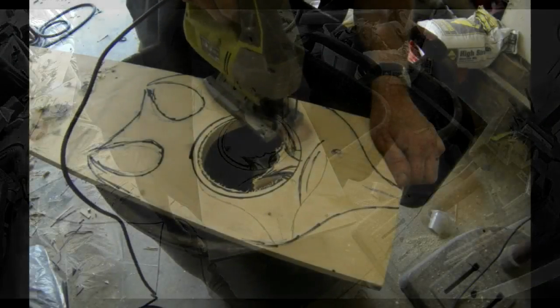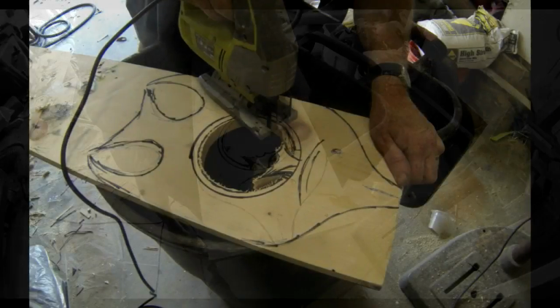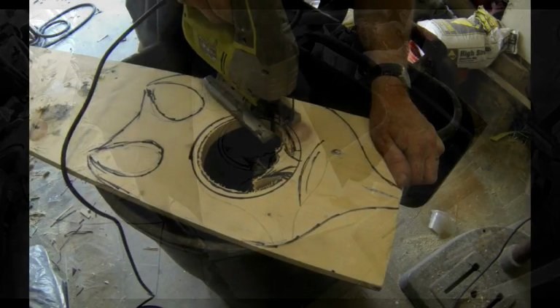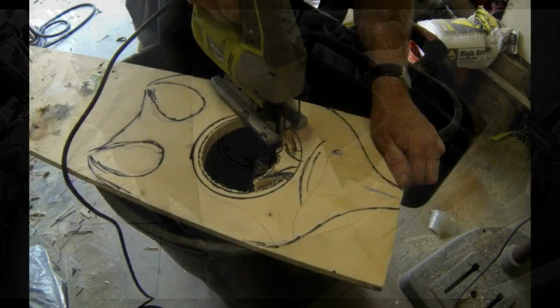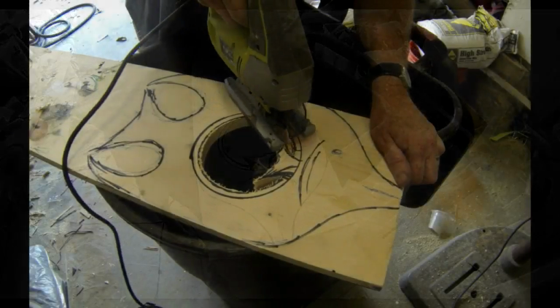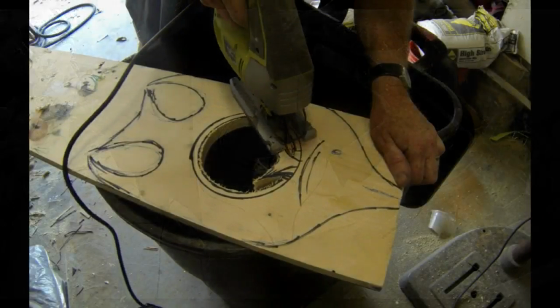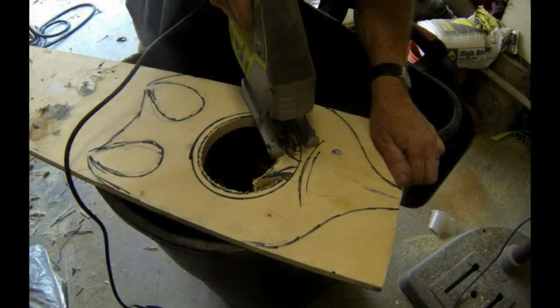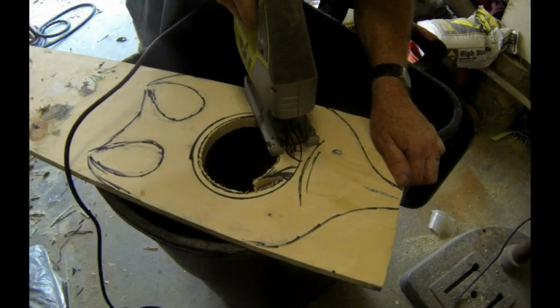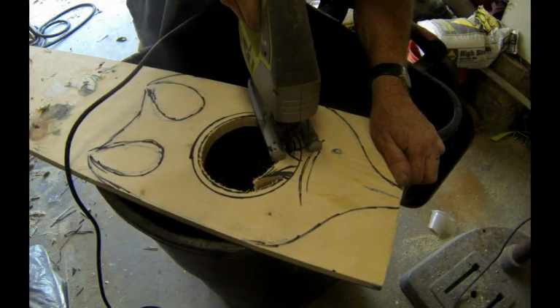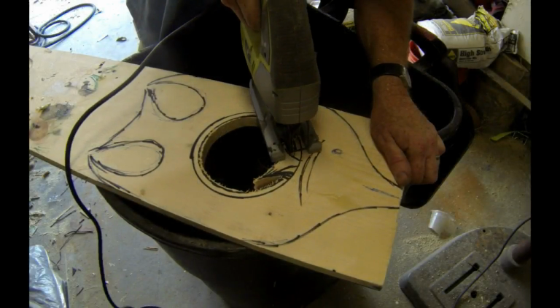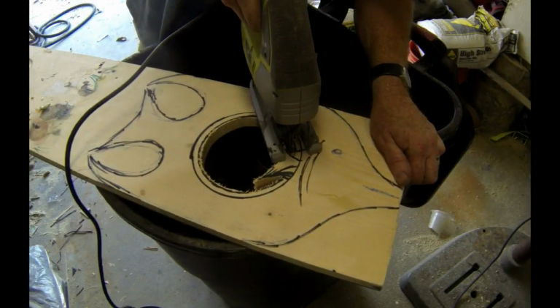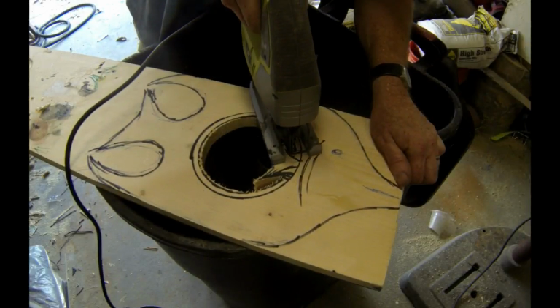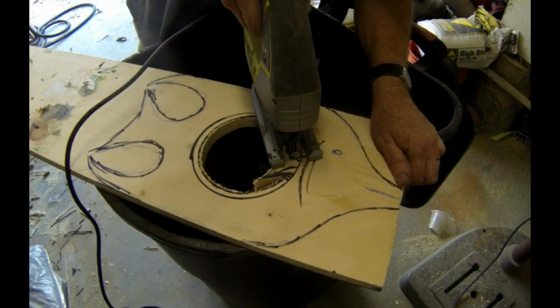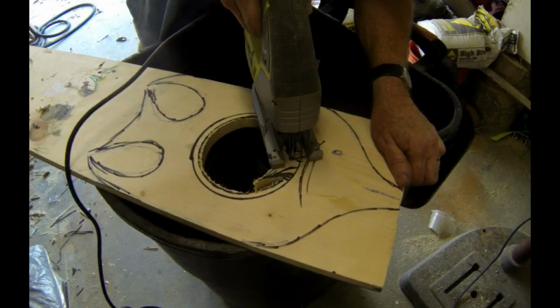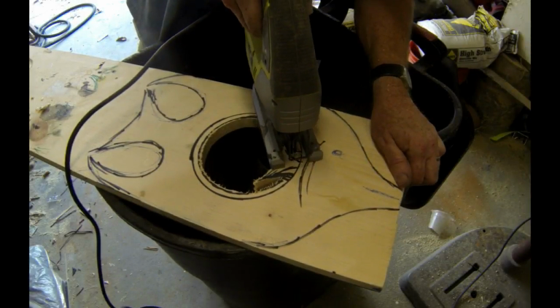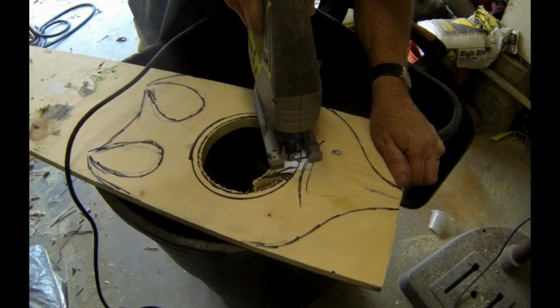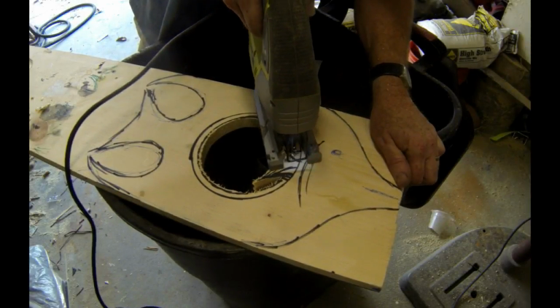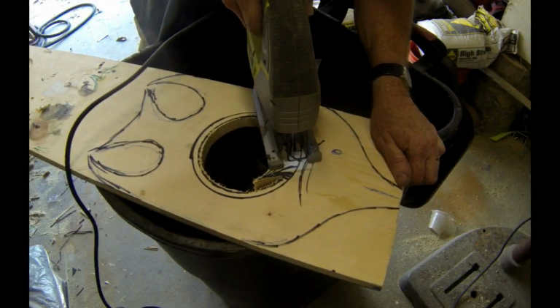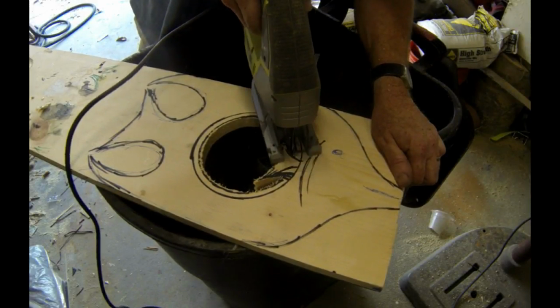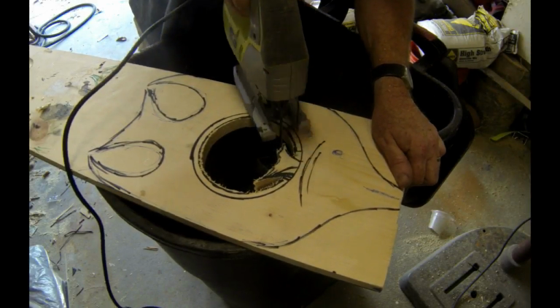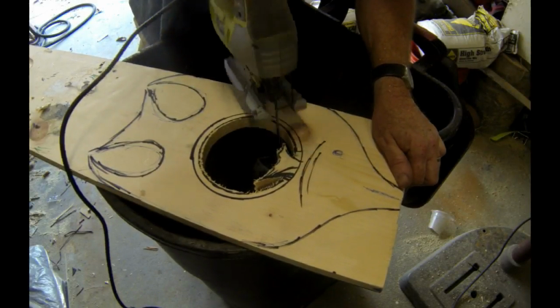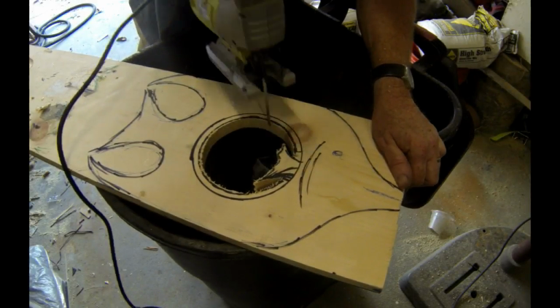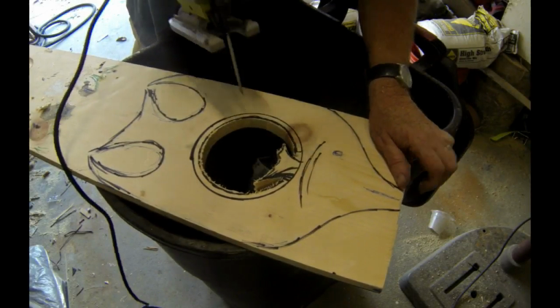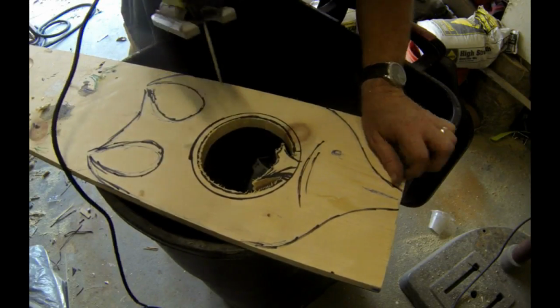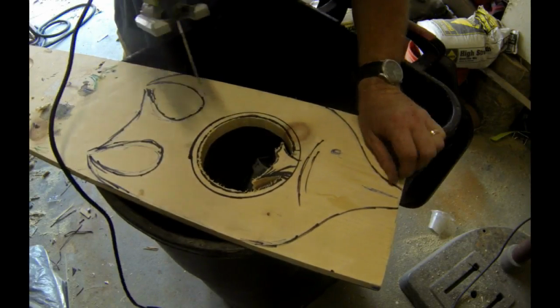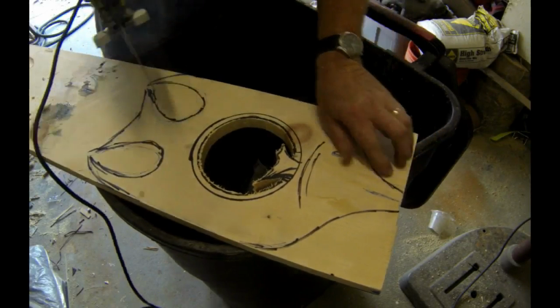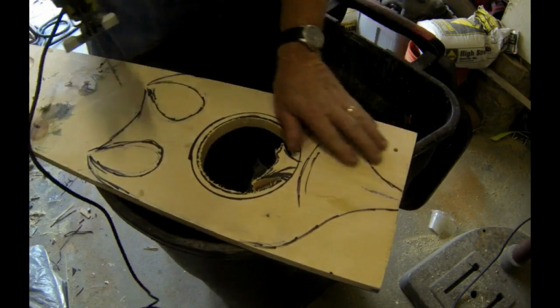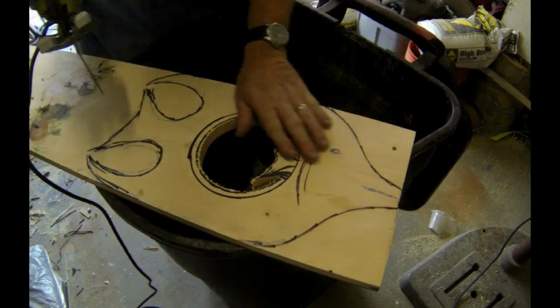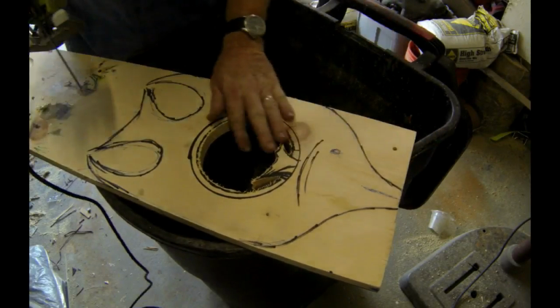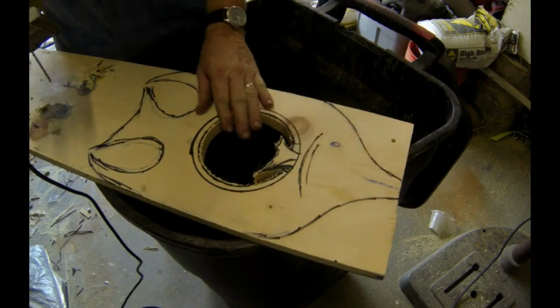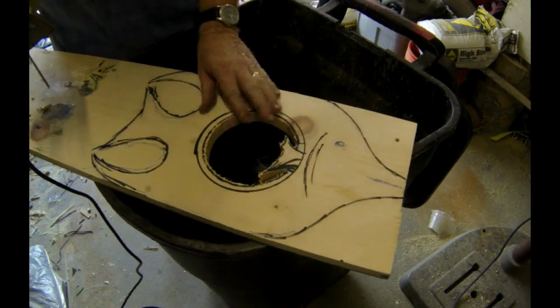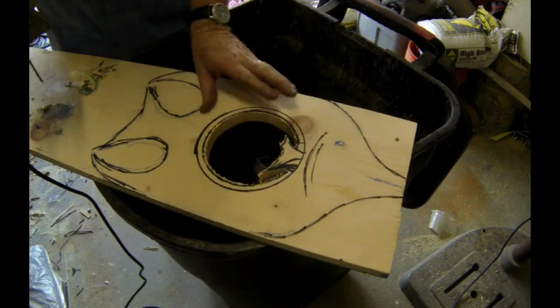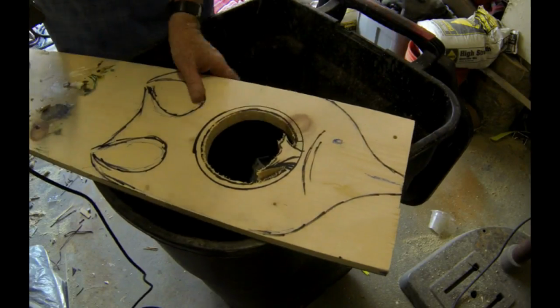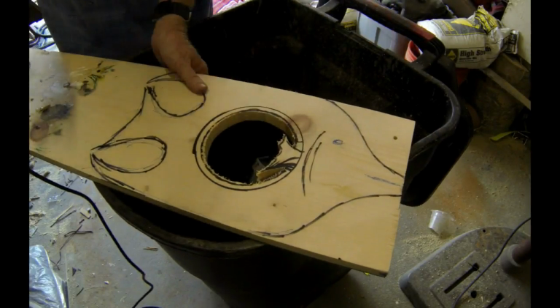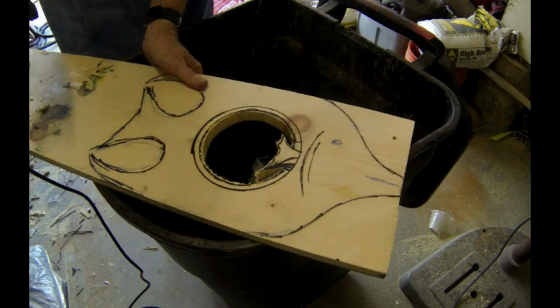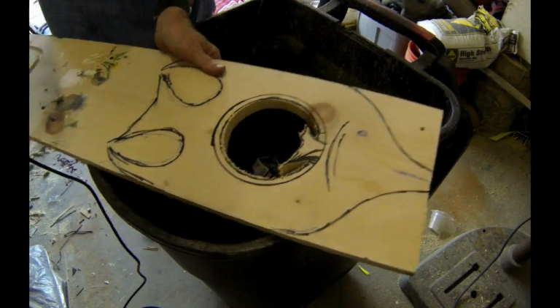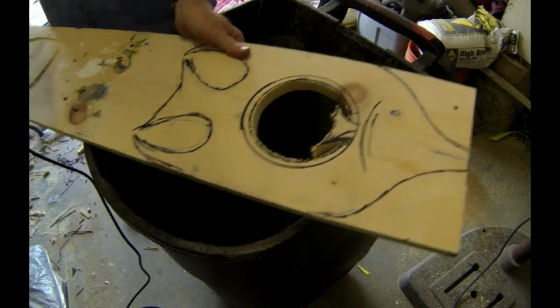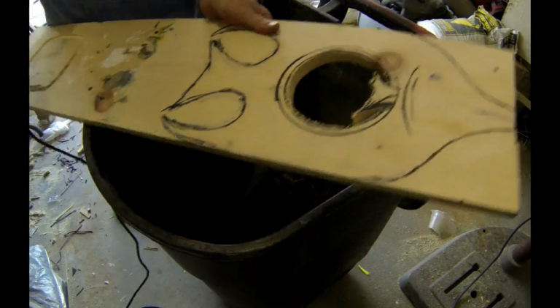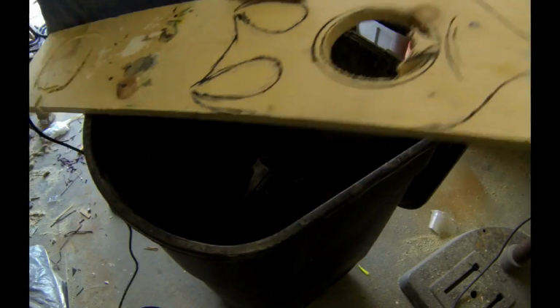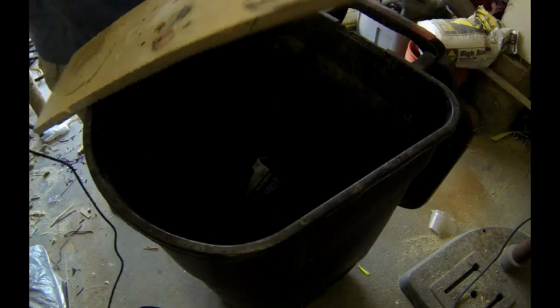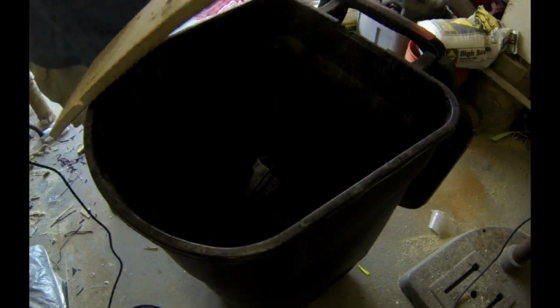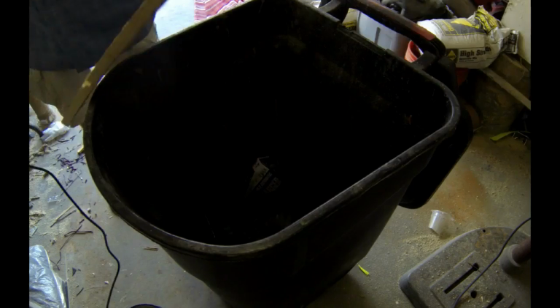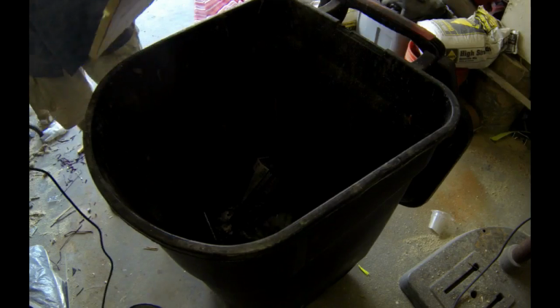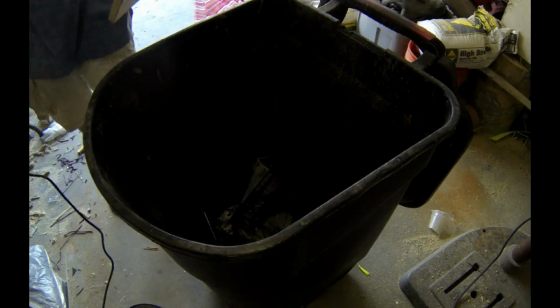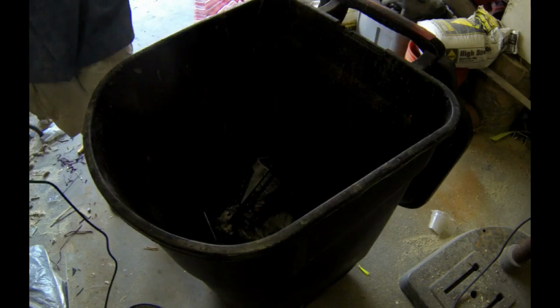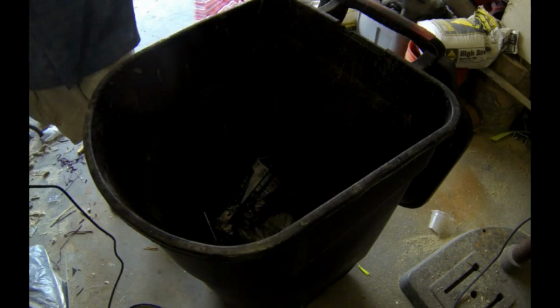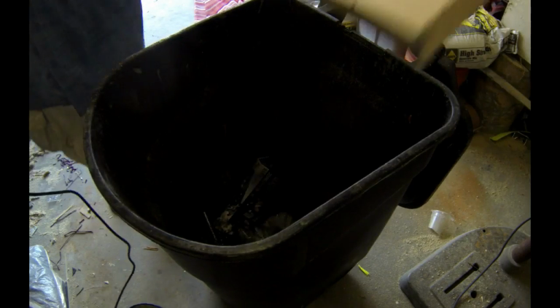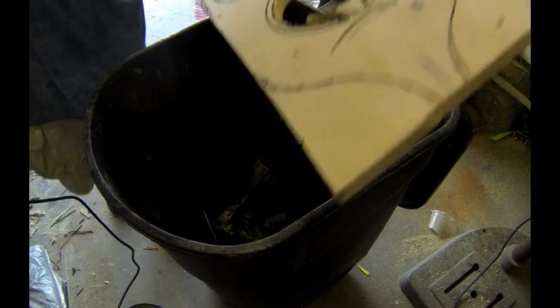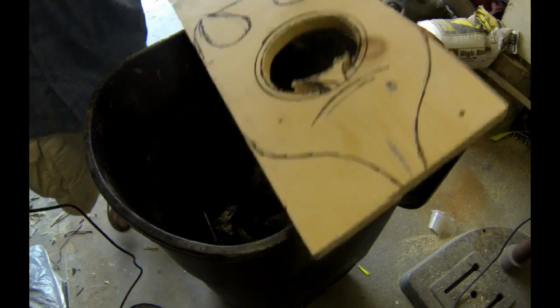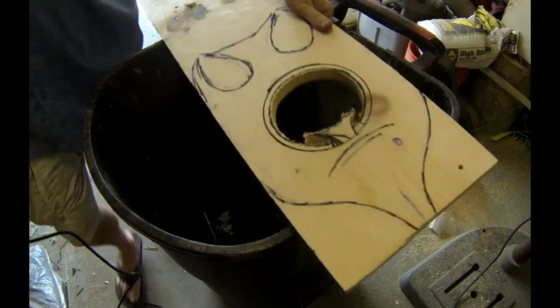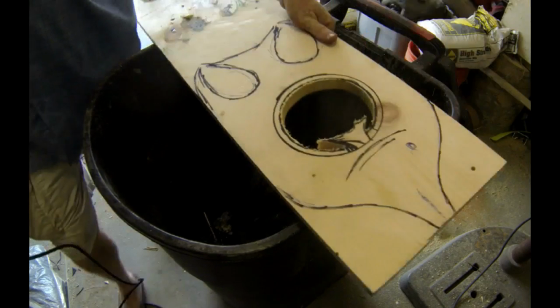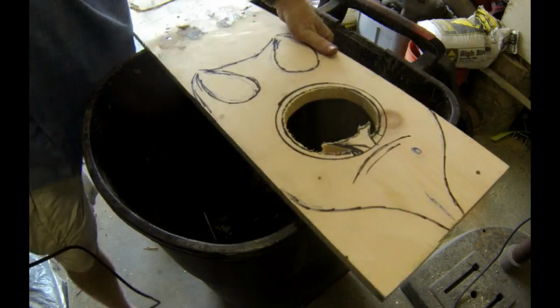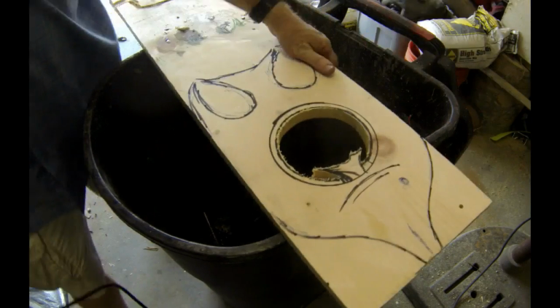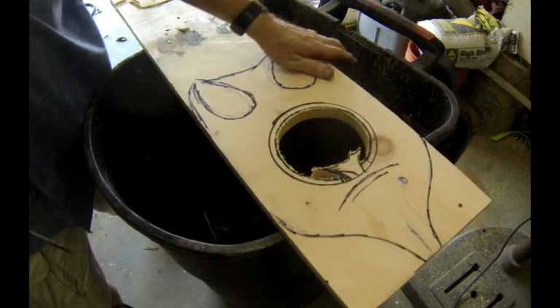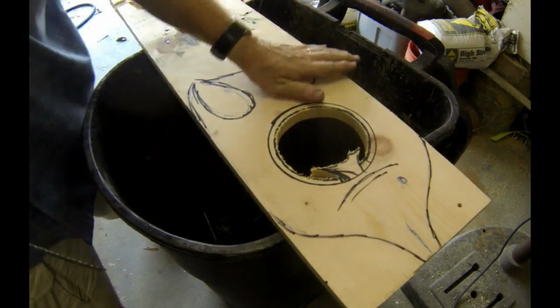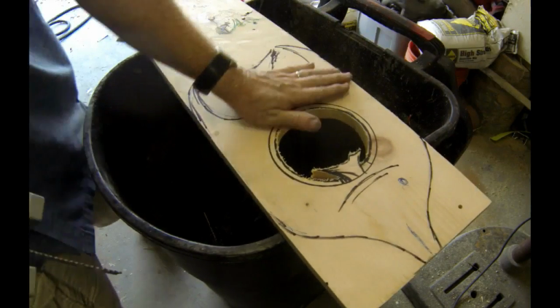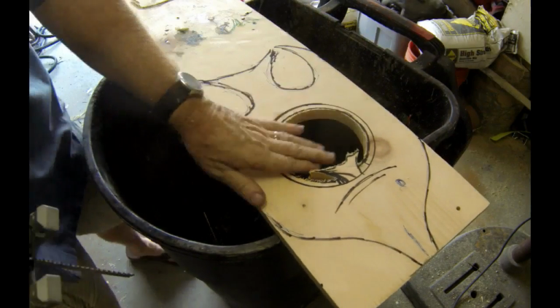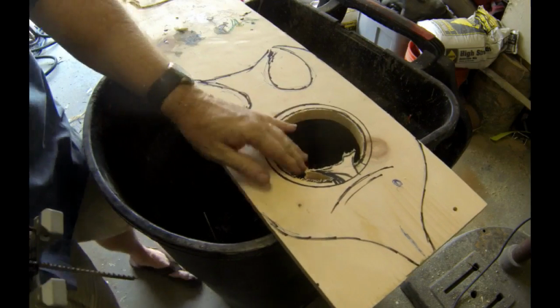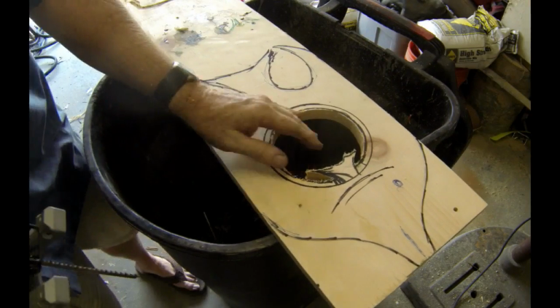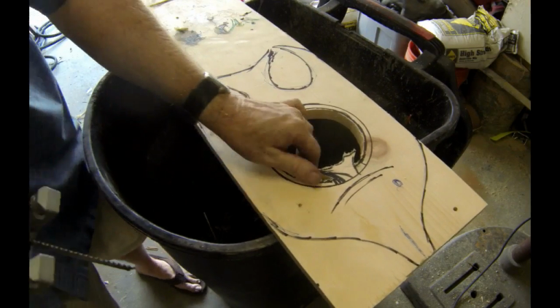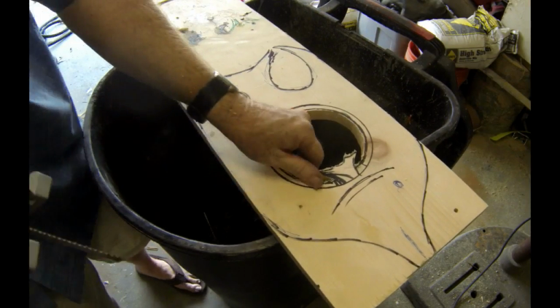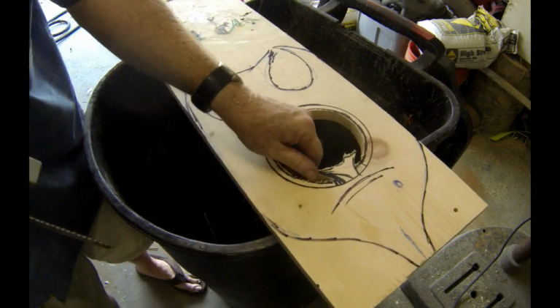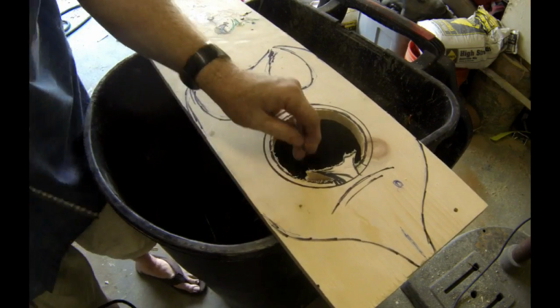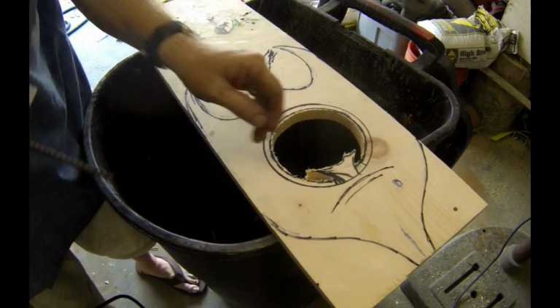Within a minute, I've got this inside circle cut out. You can see that the fin is protruding into that hole.